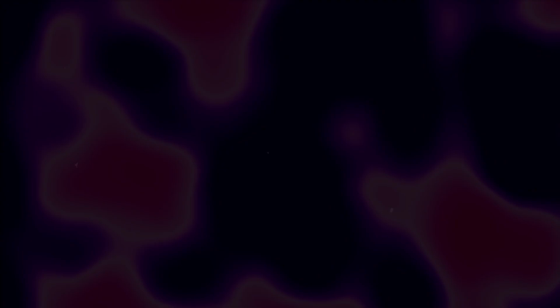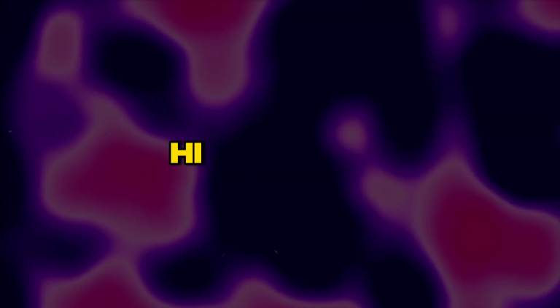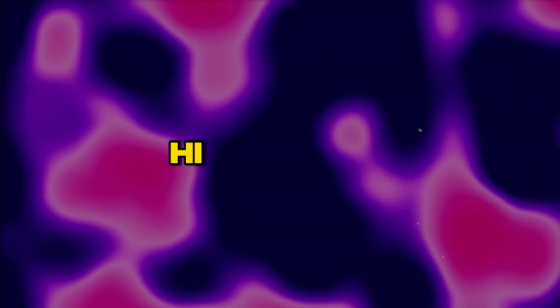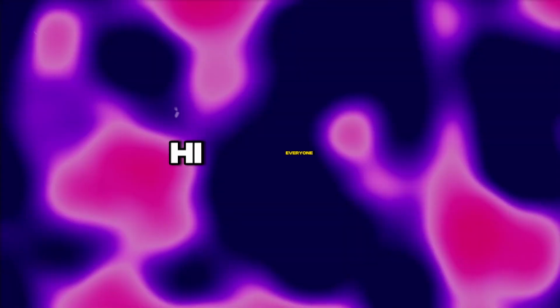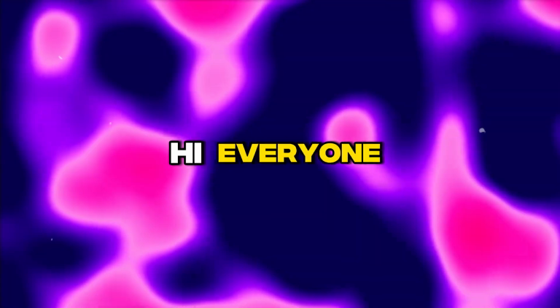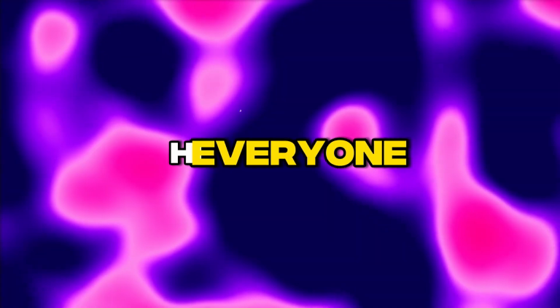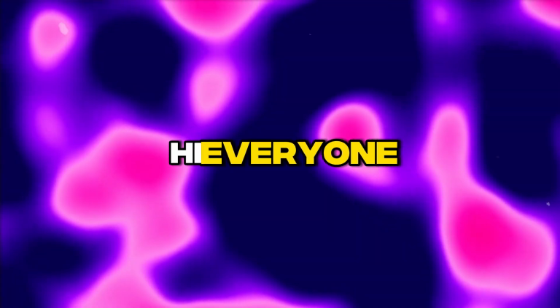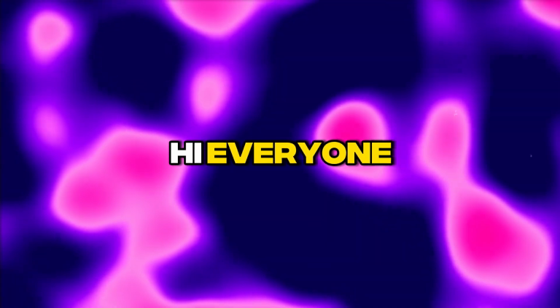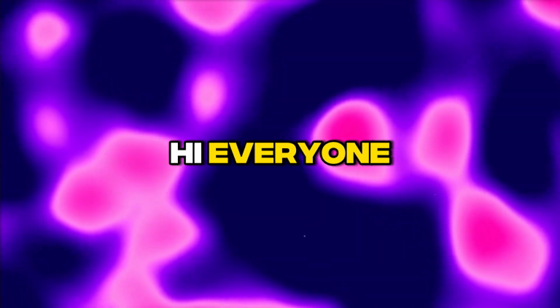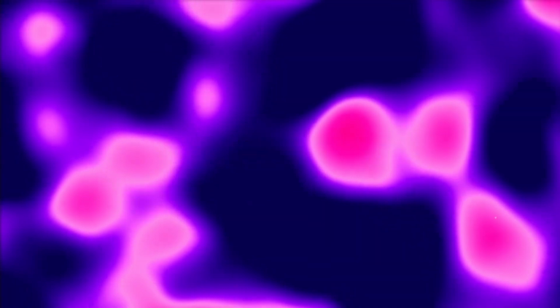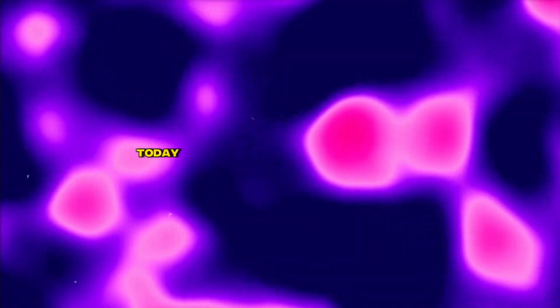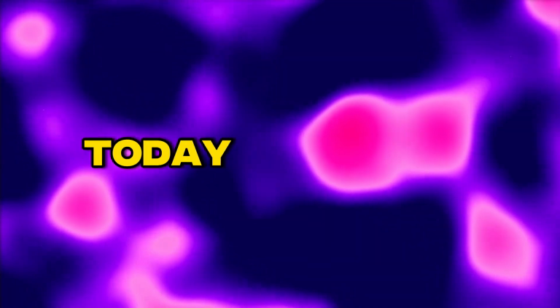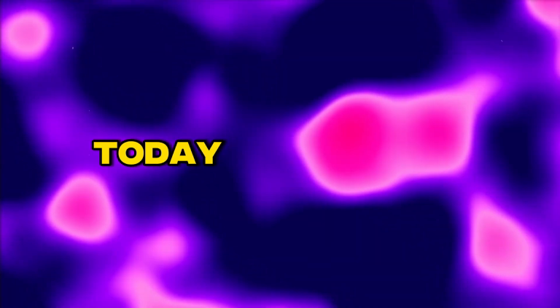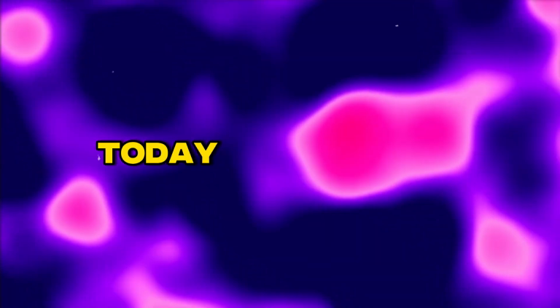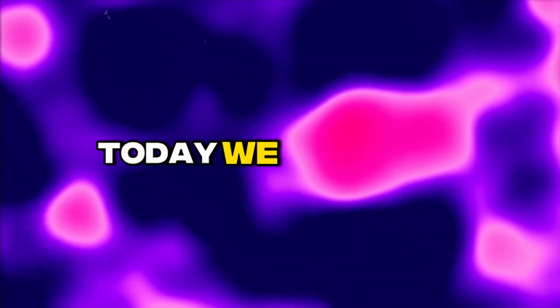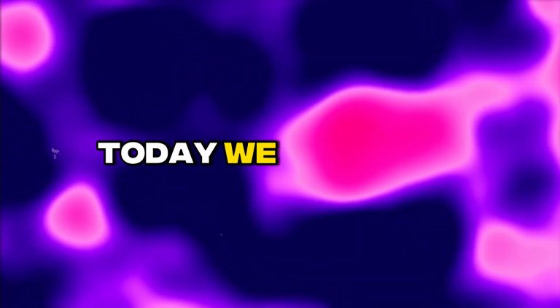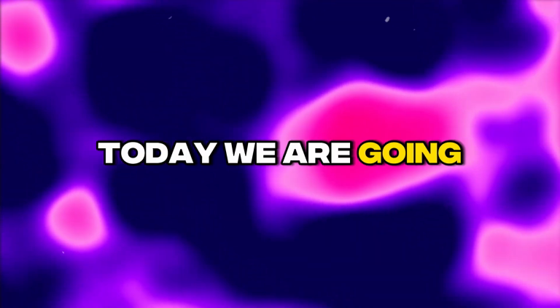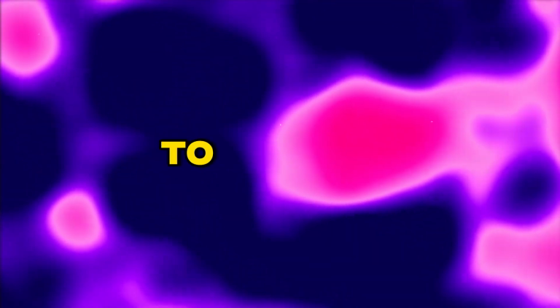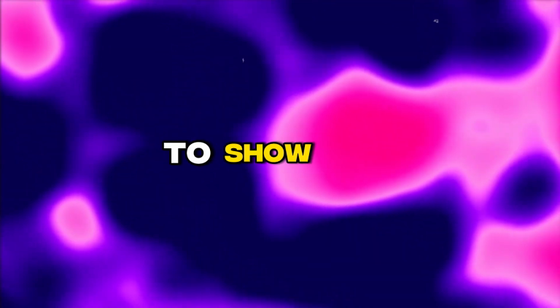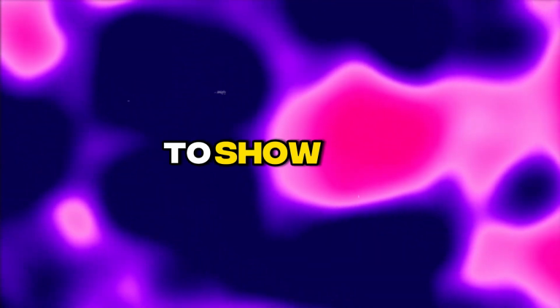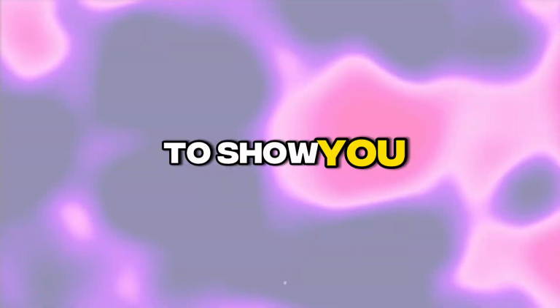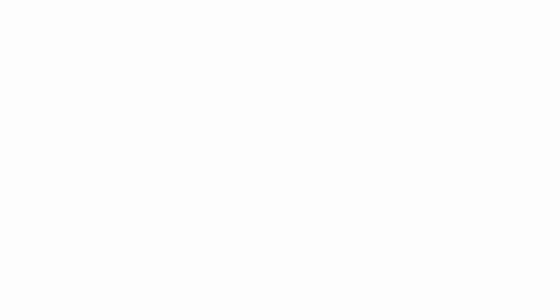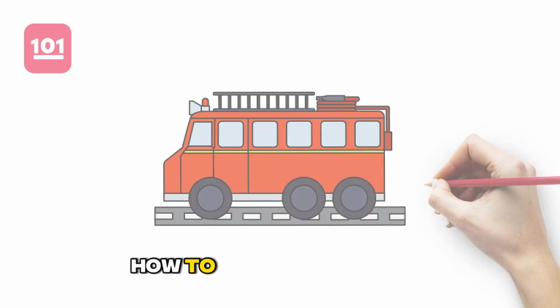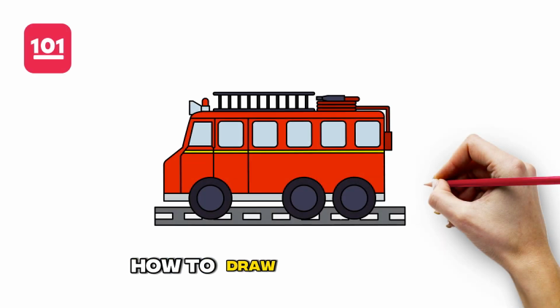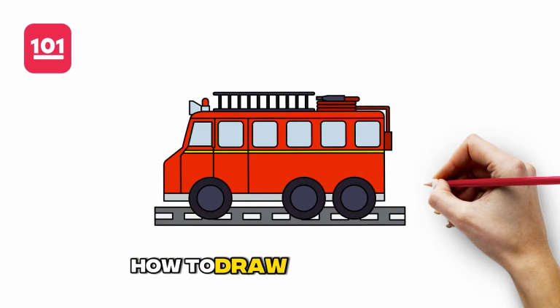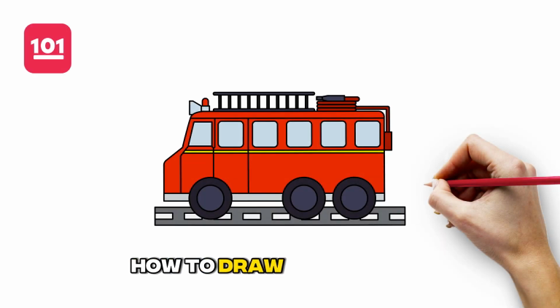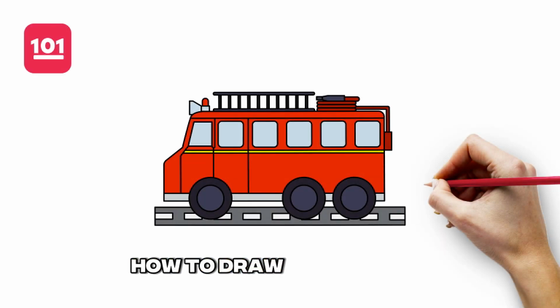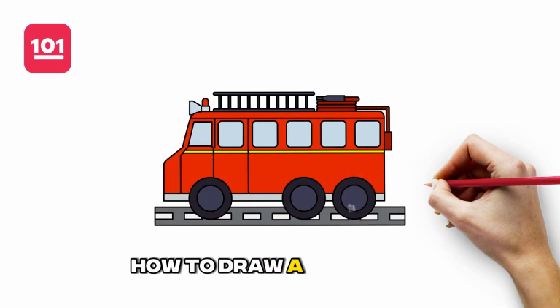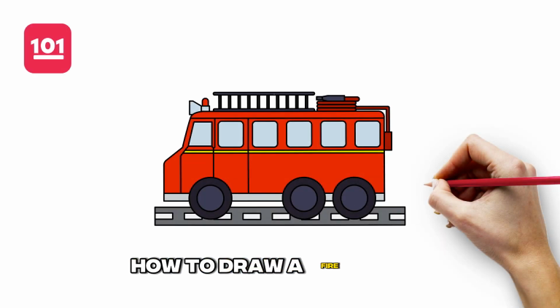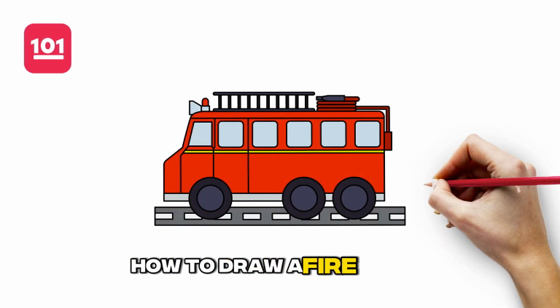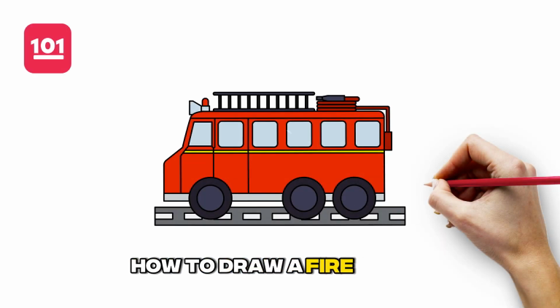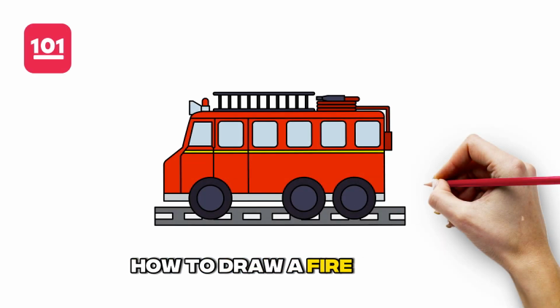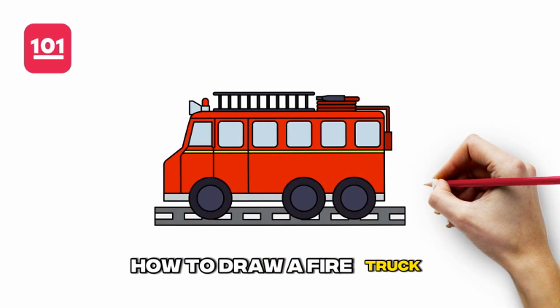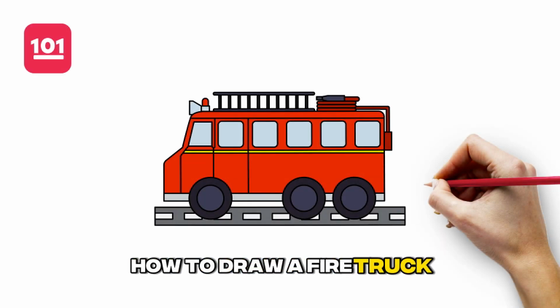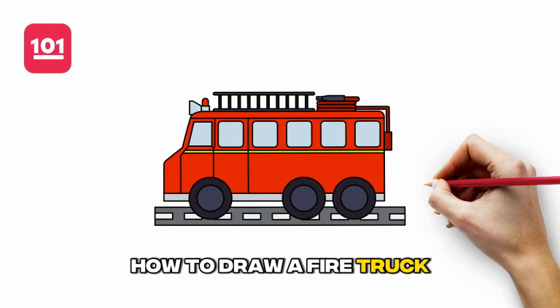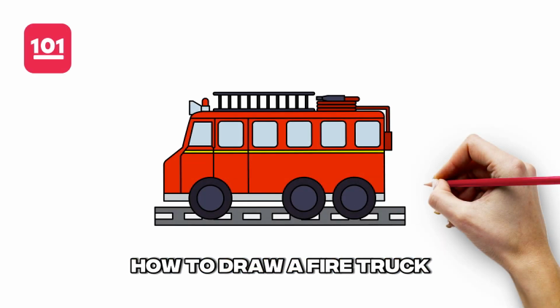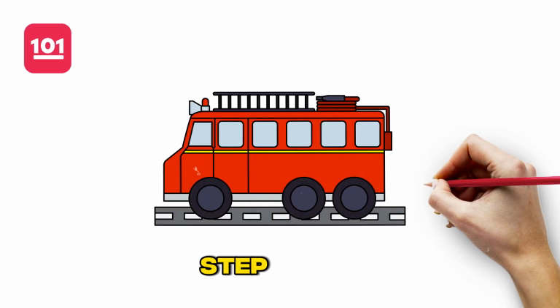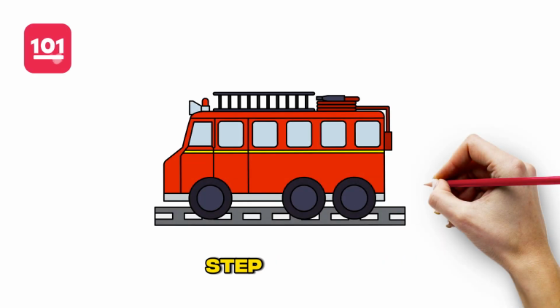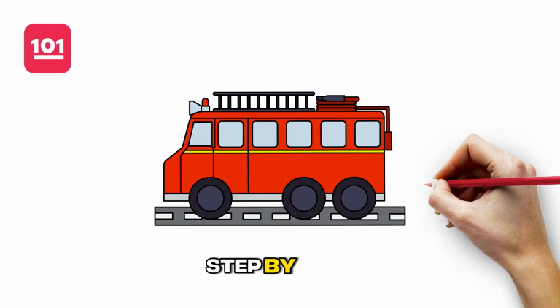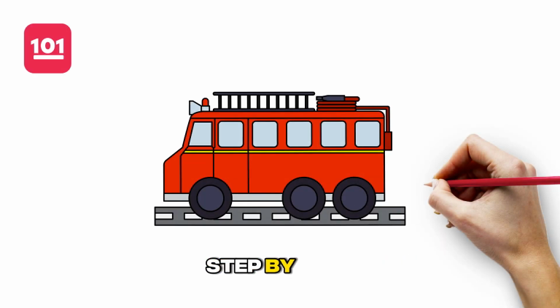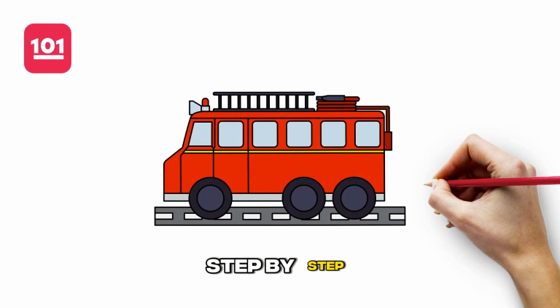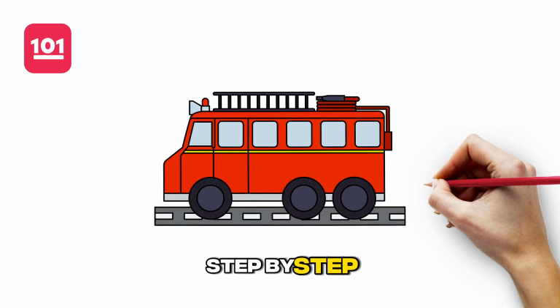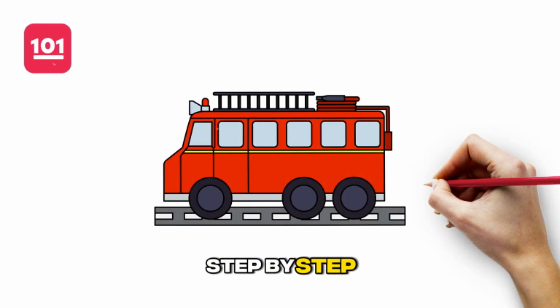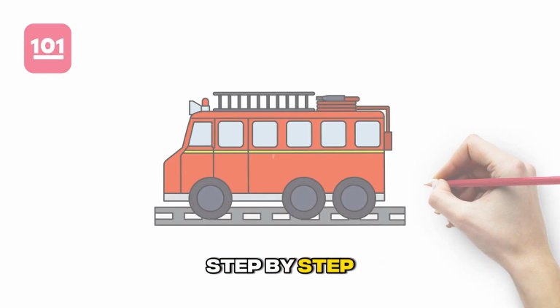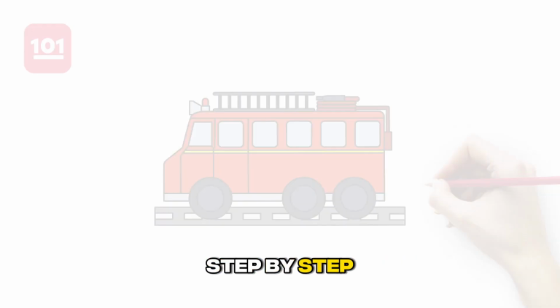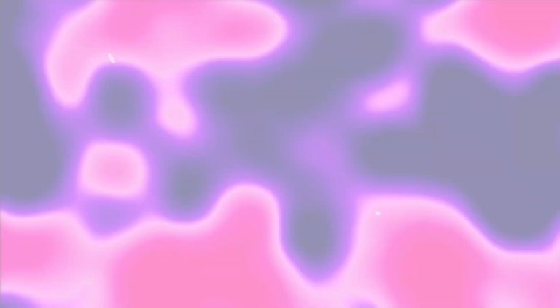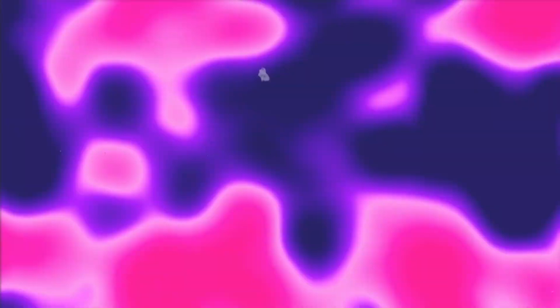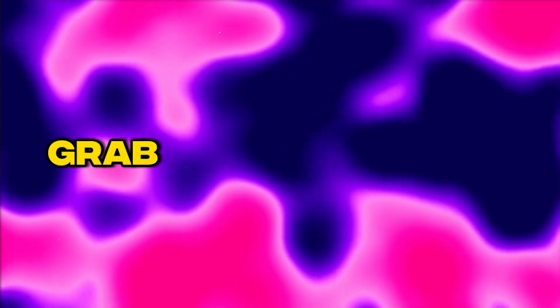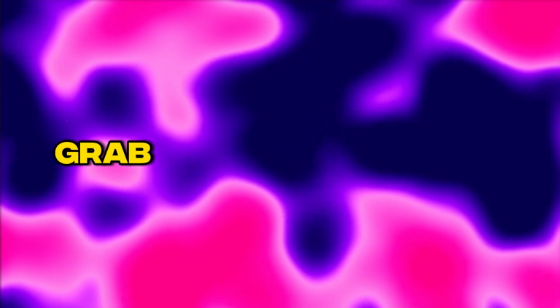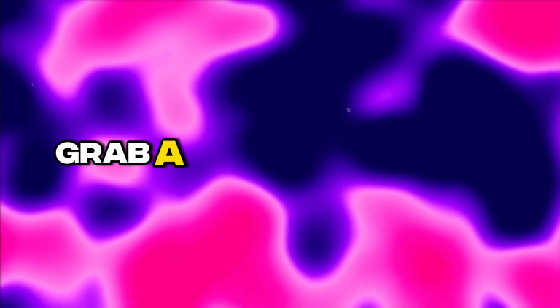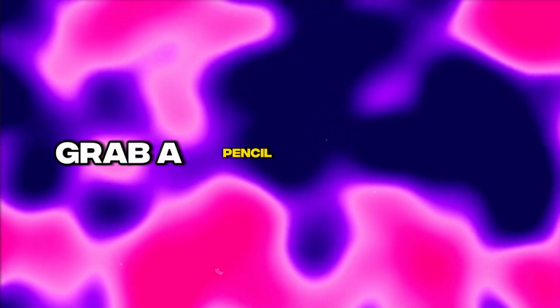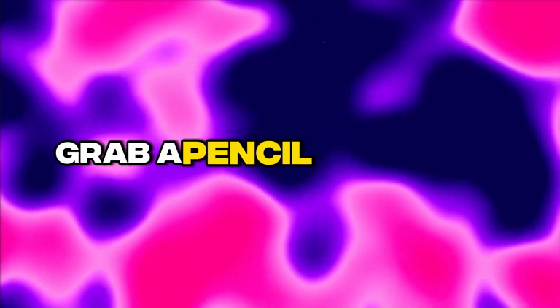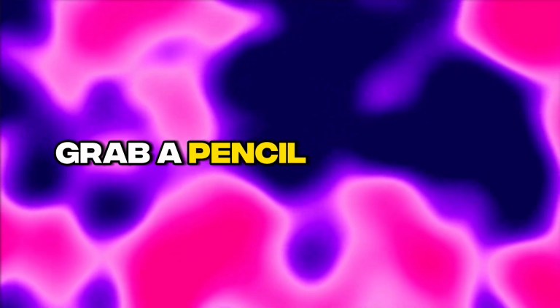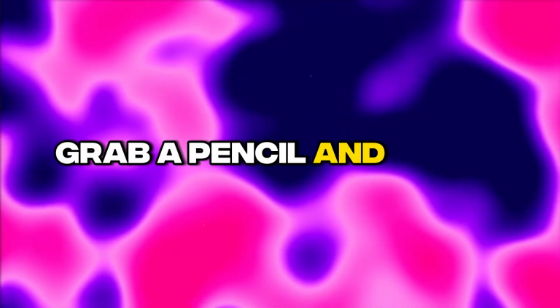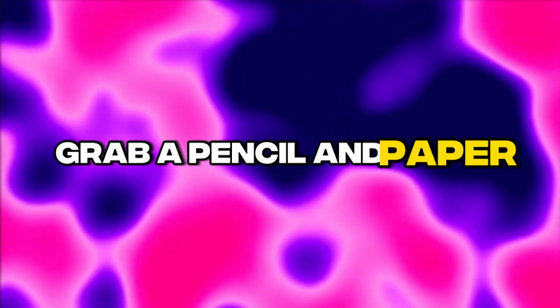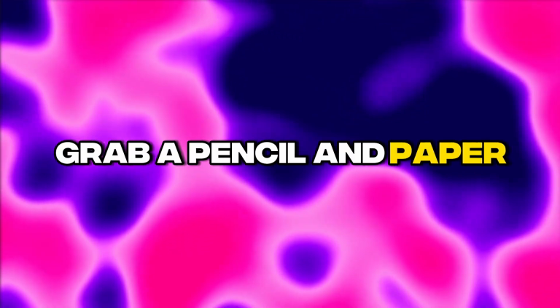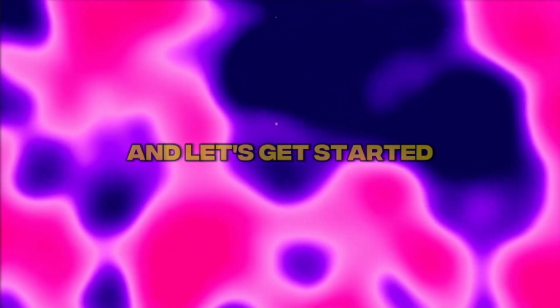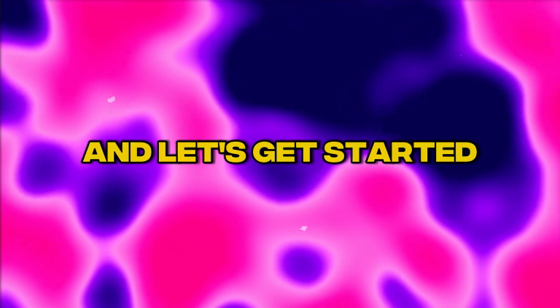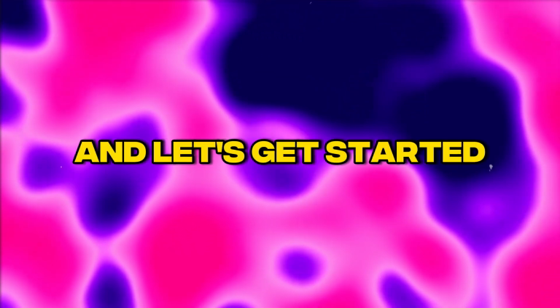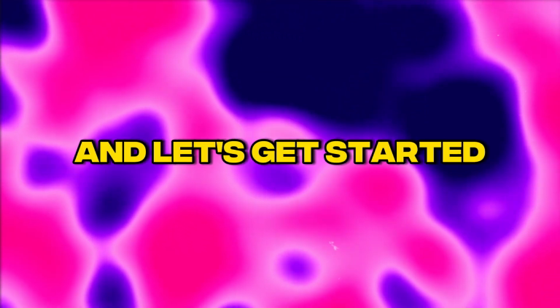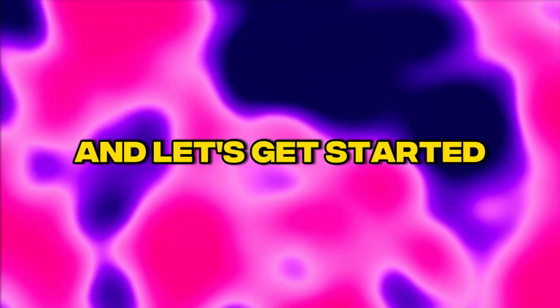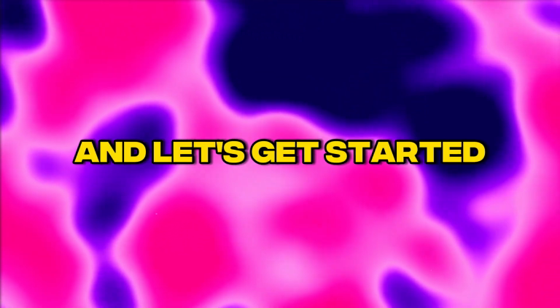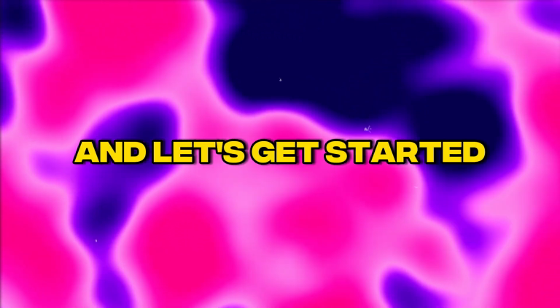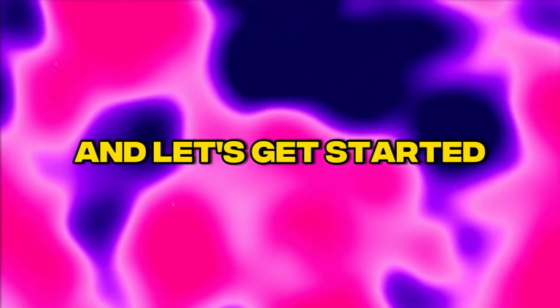Hi everyone! Today we are going to show you how to draw a fire truck step by step. Grab a pencil and paper and let's get started.